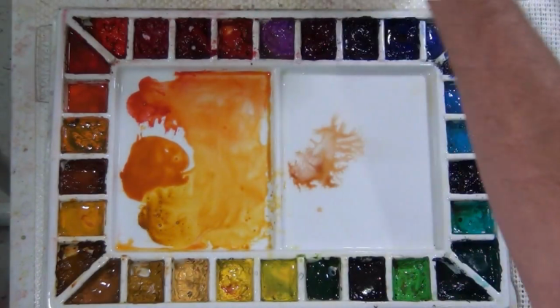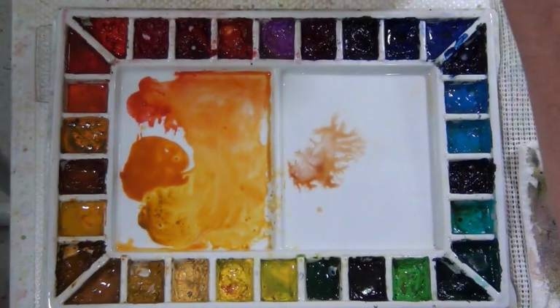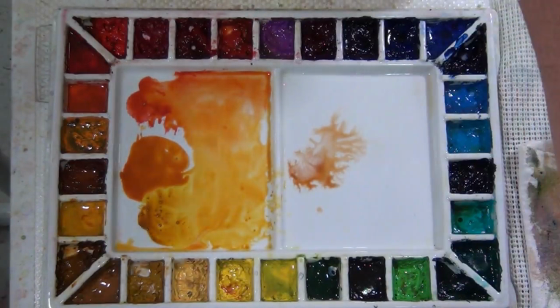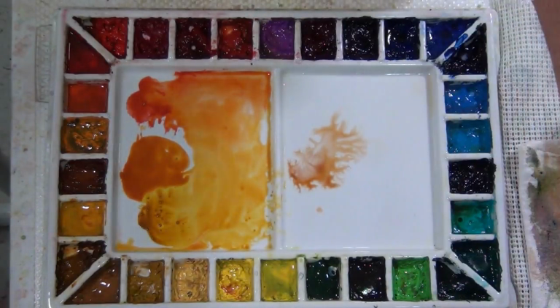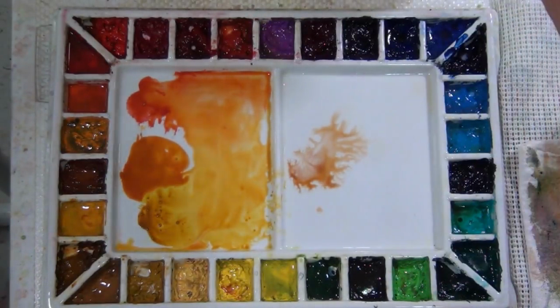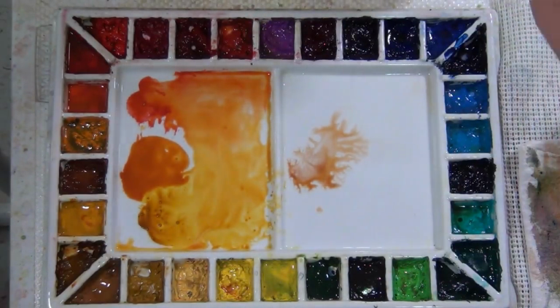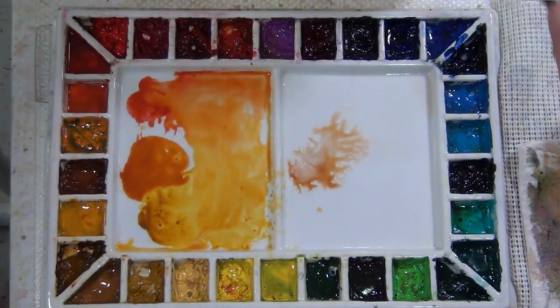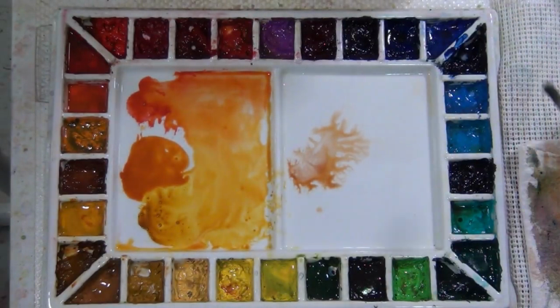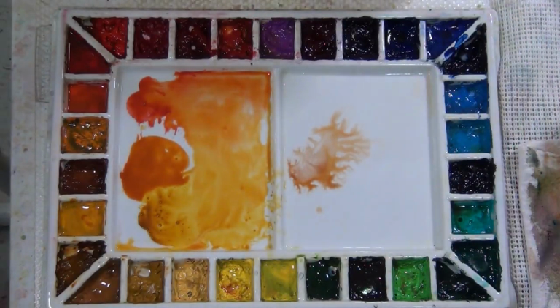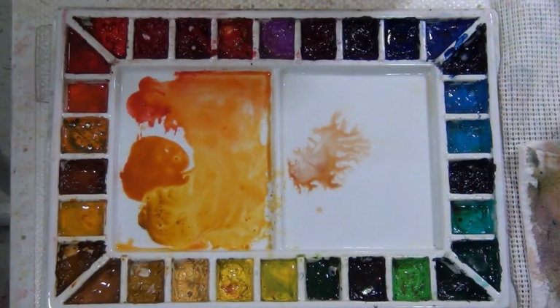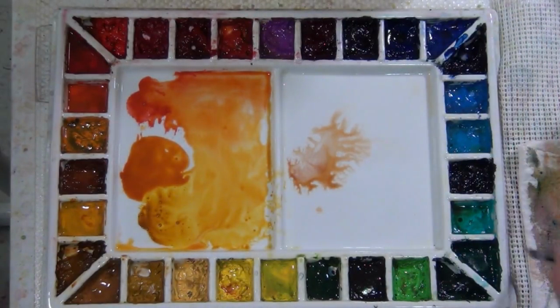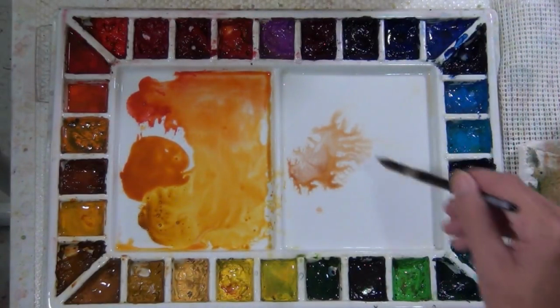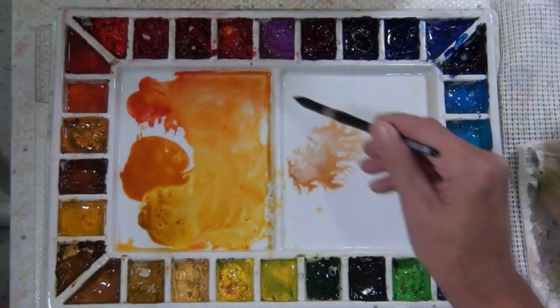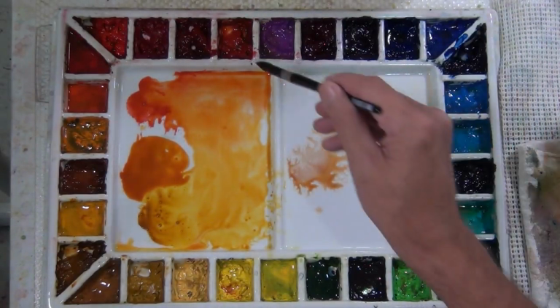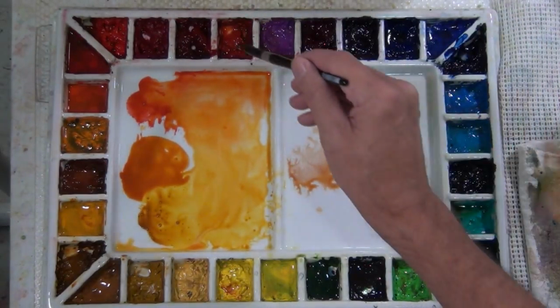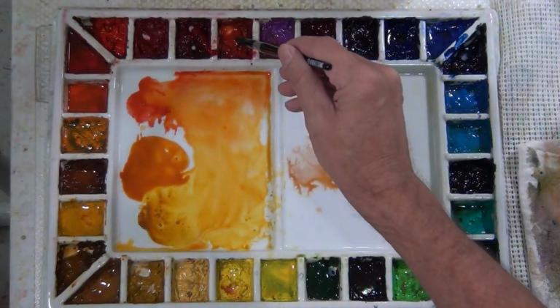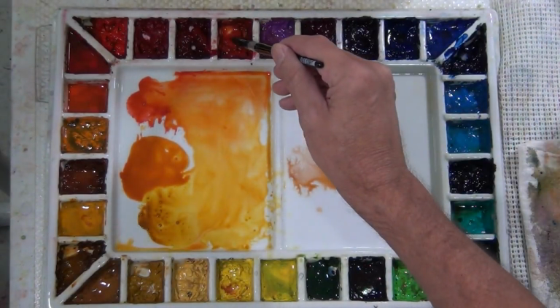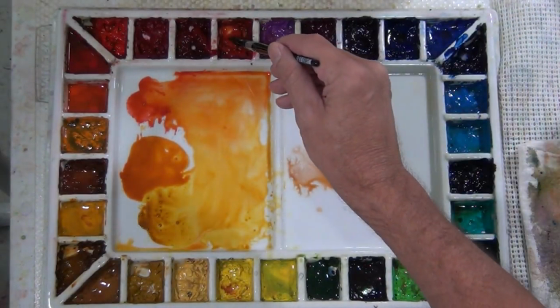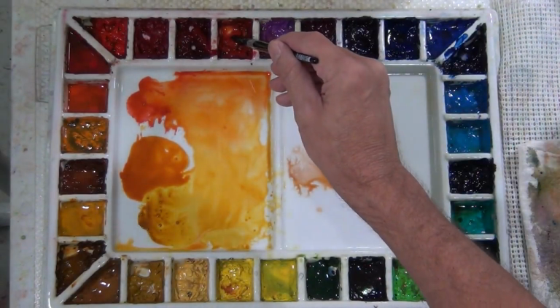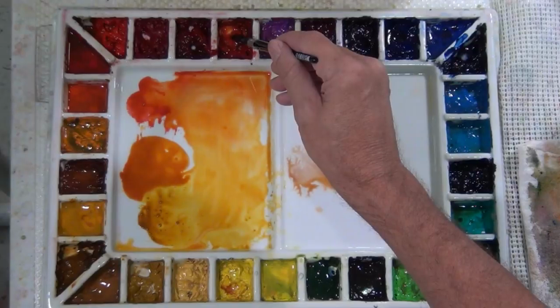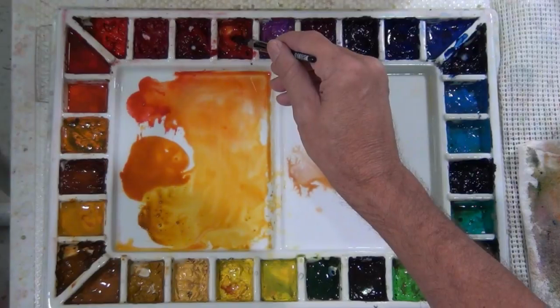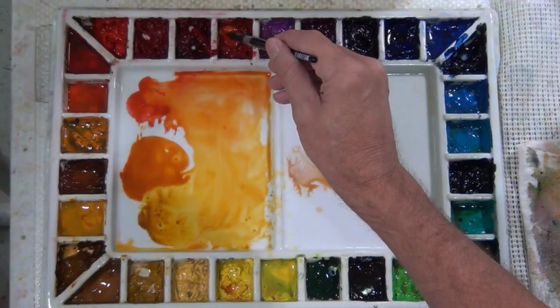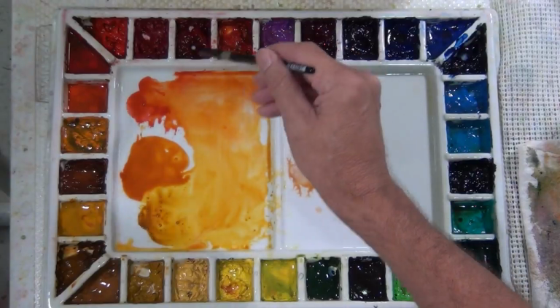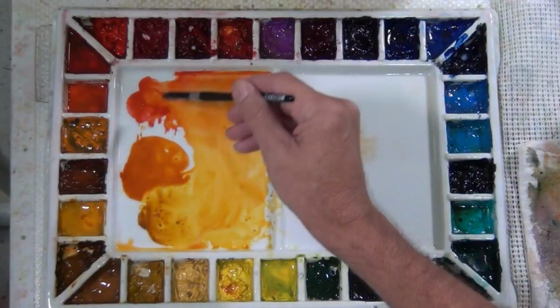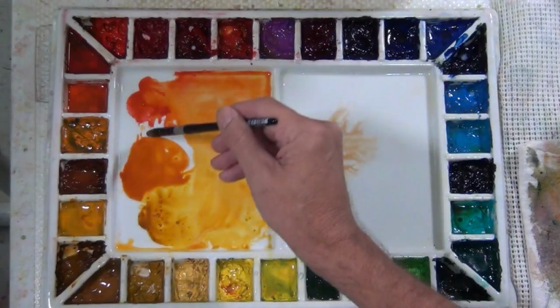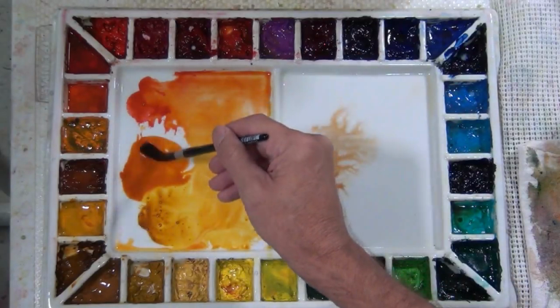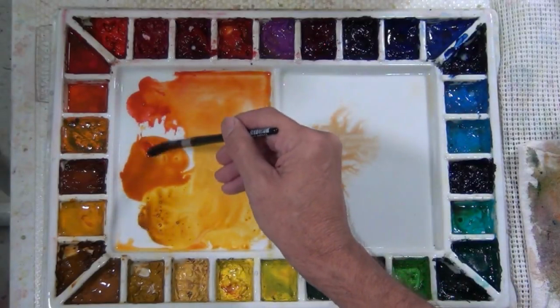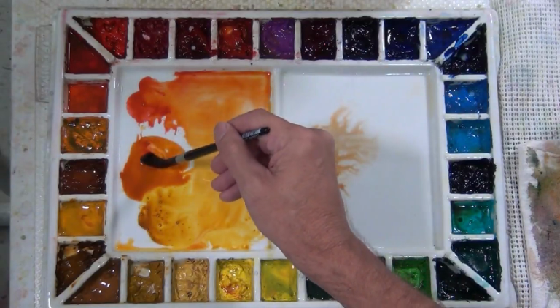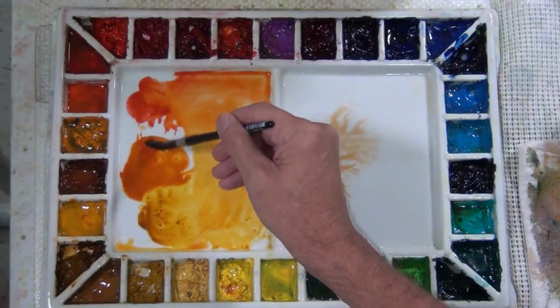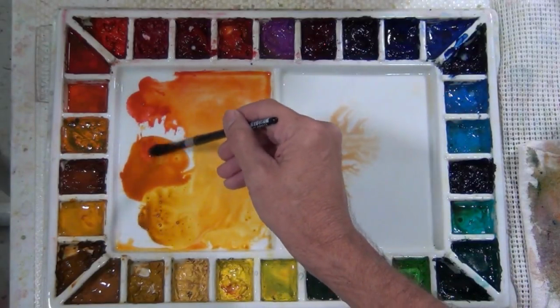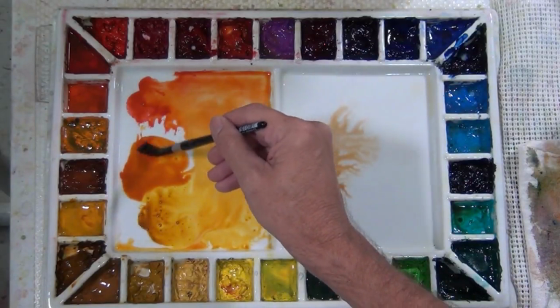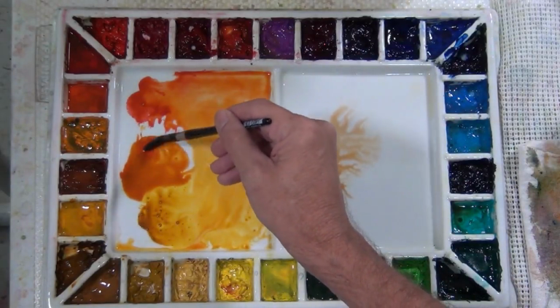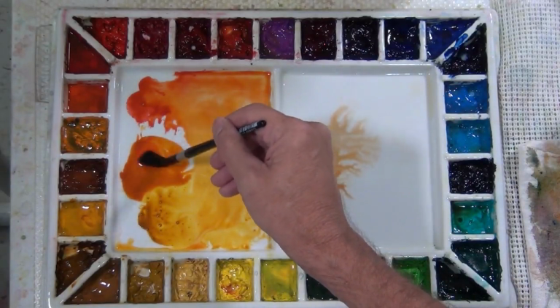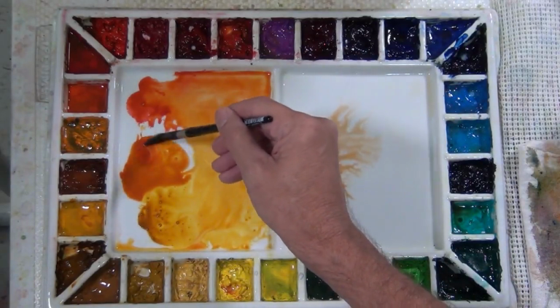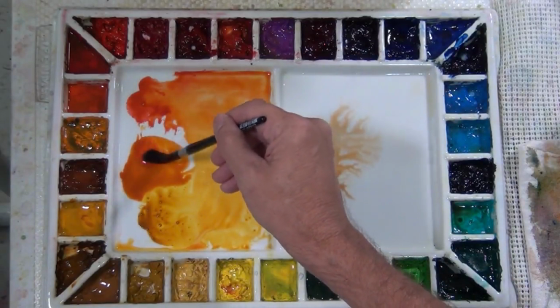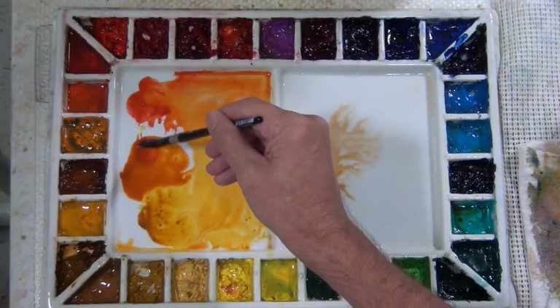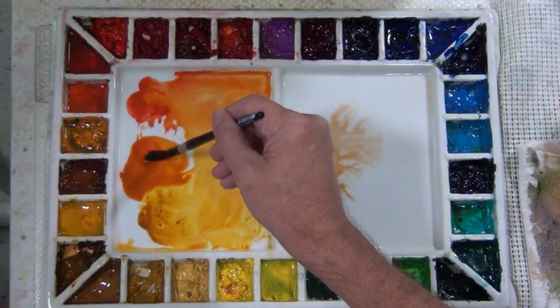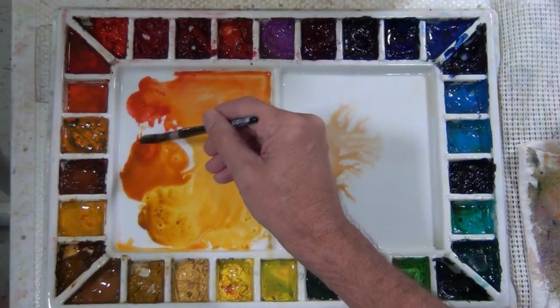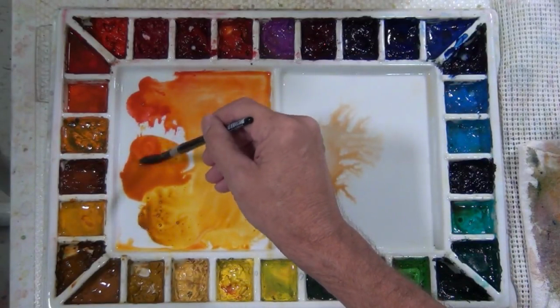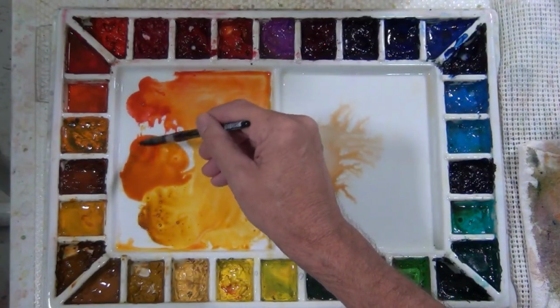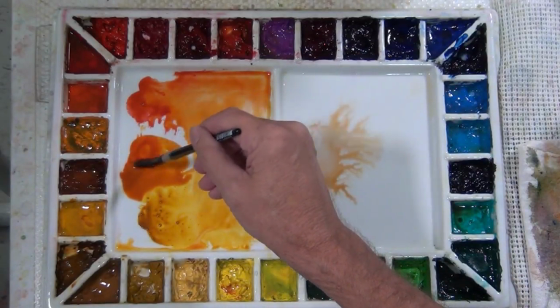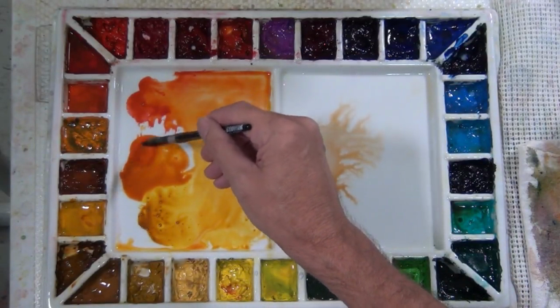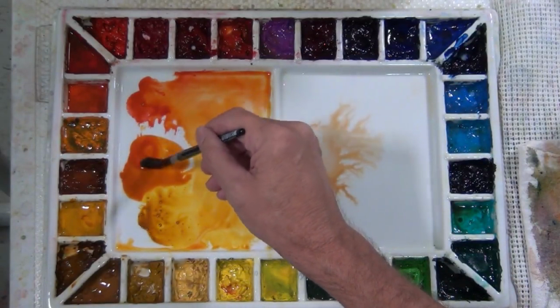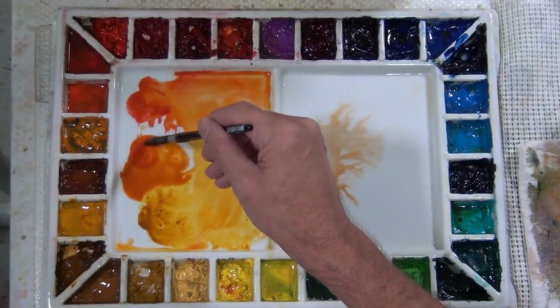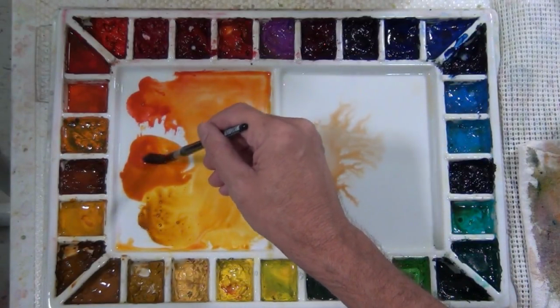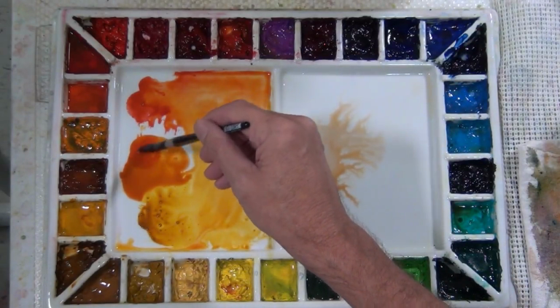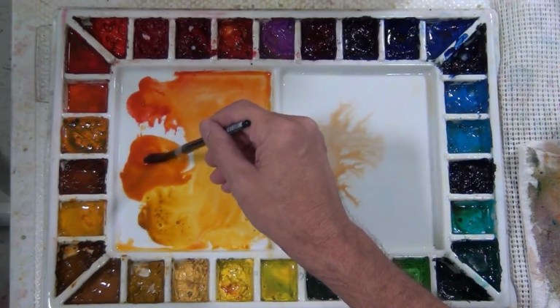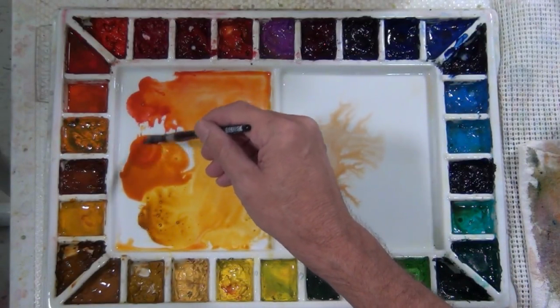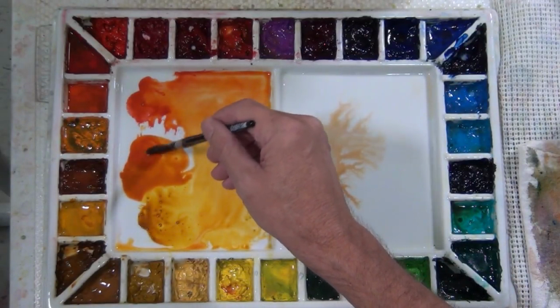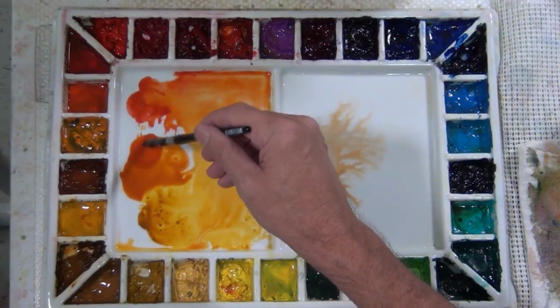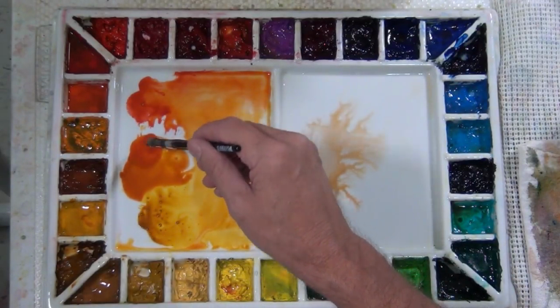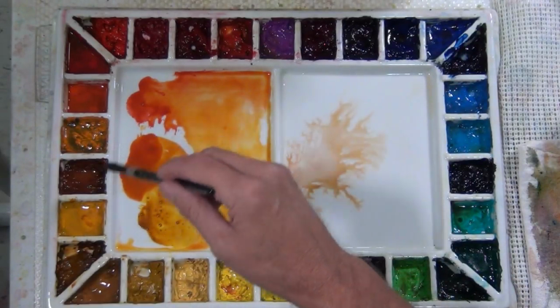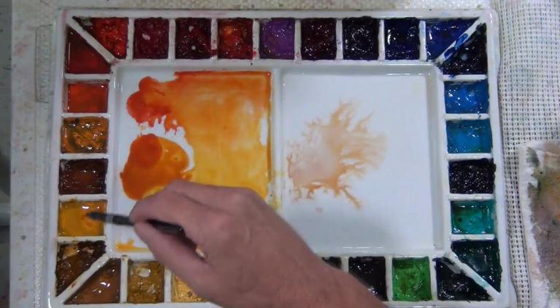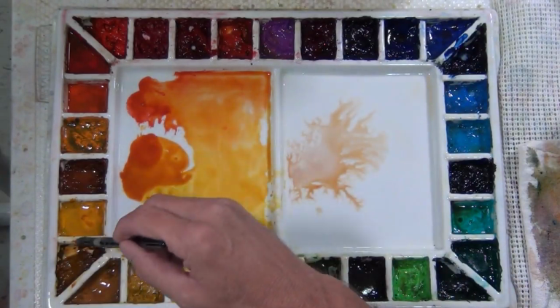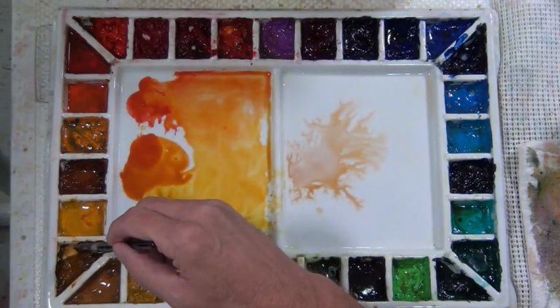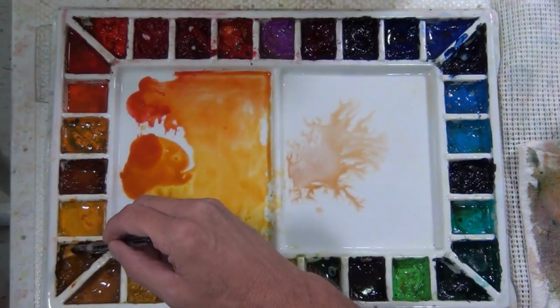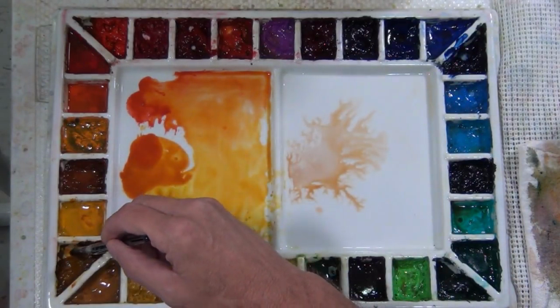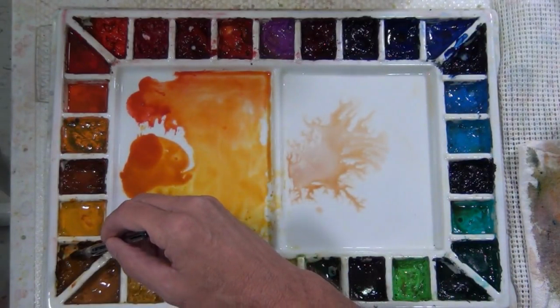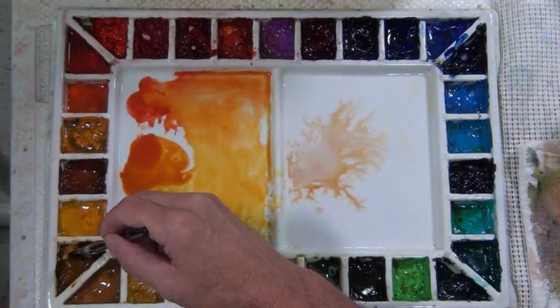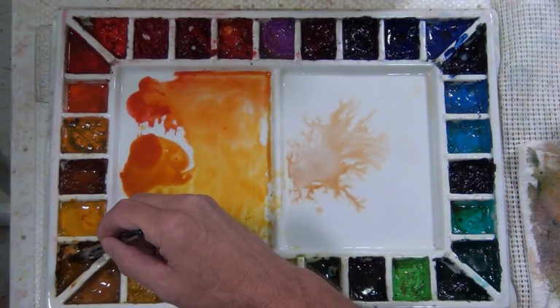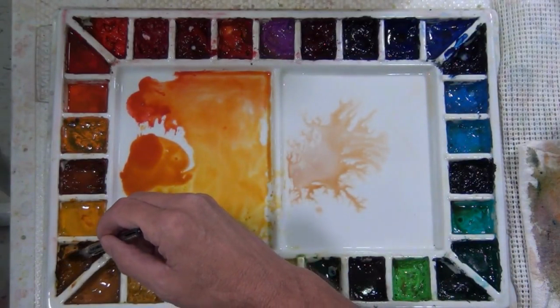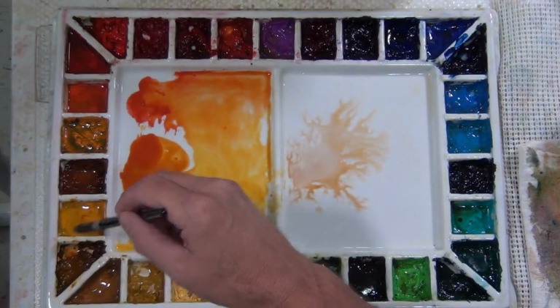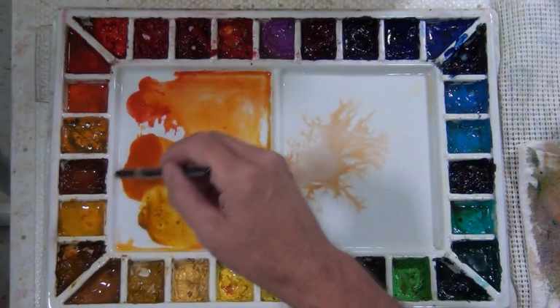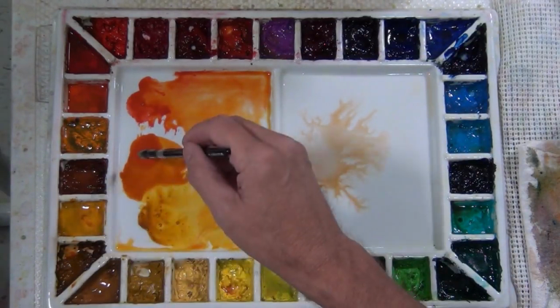You can use the quinacridone gold on its own, but it's not quite as vibrant as this mixture I've achieved with the quinacridone gold and the quinacridone coral.